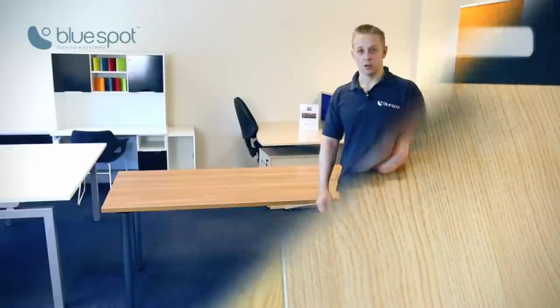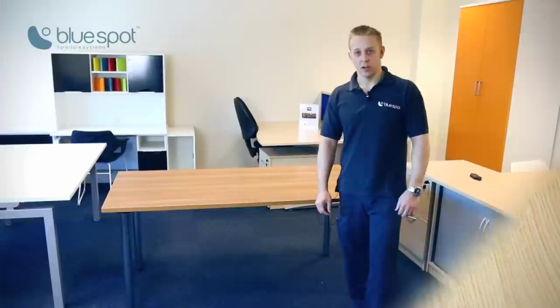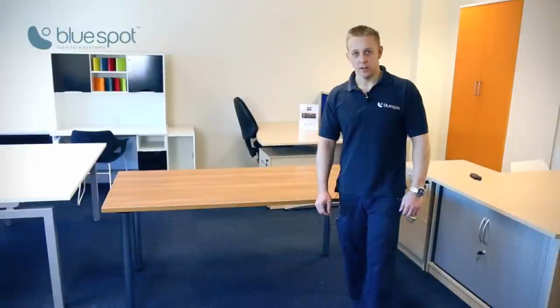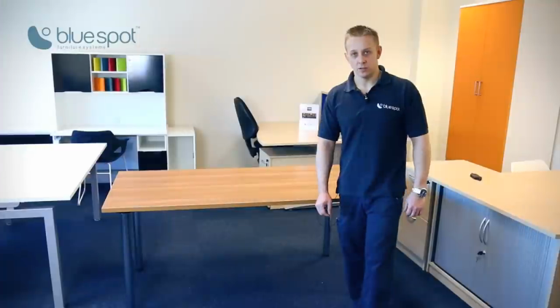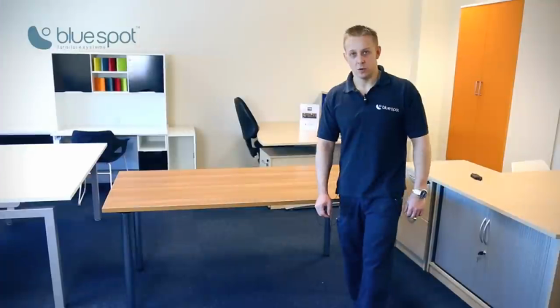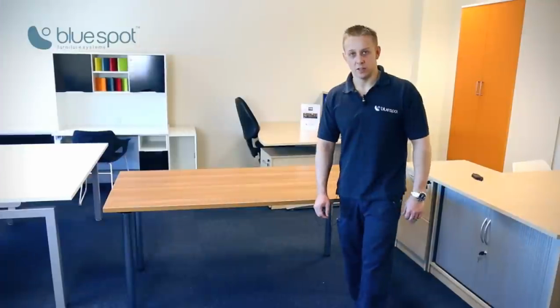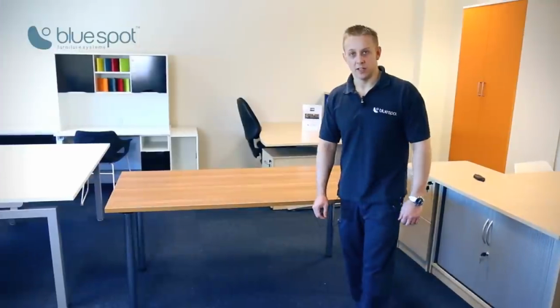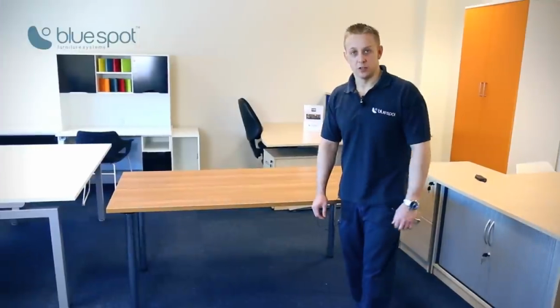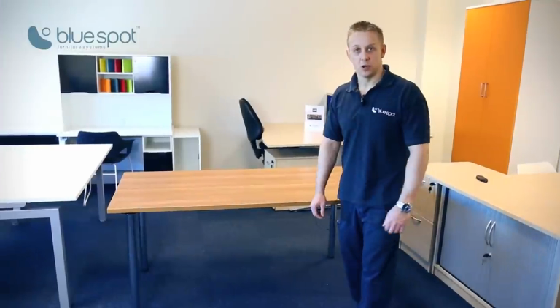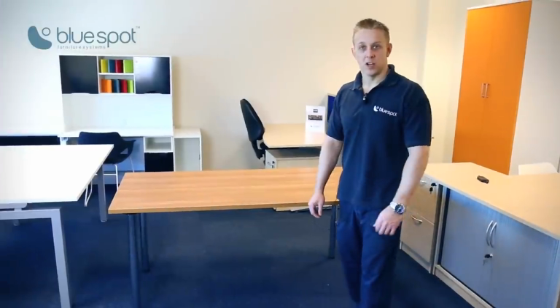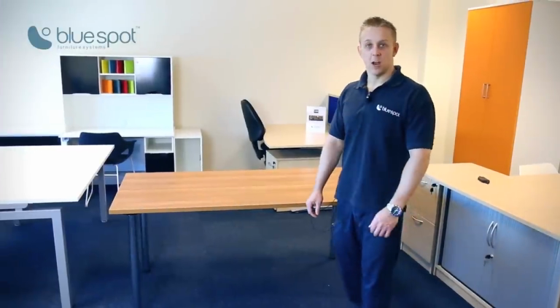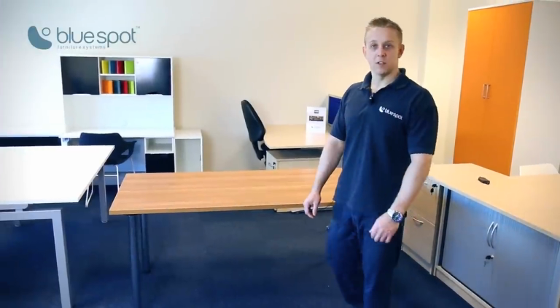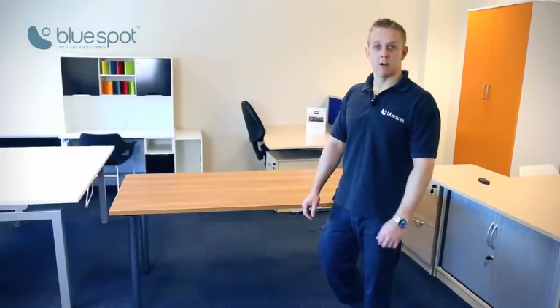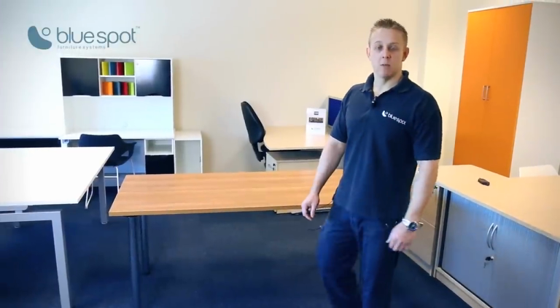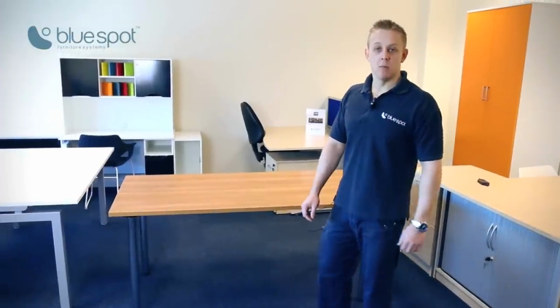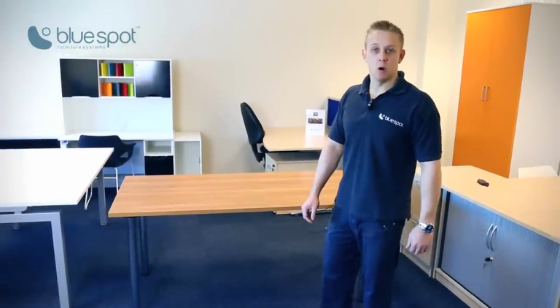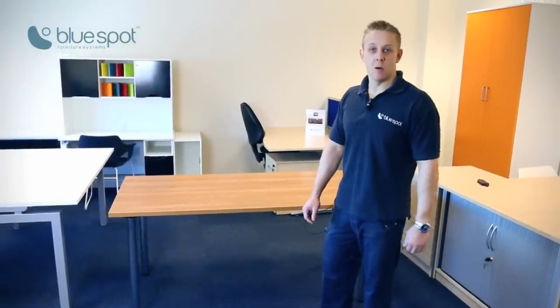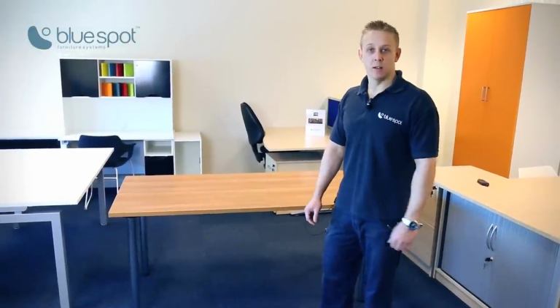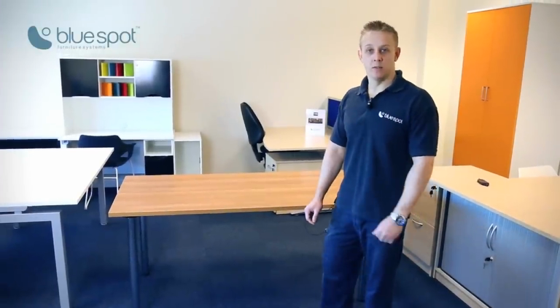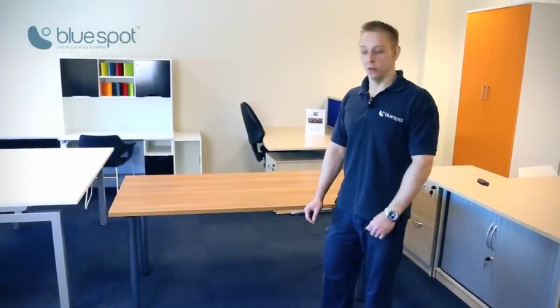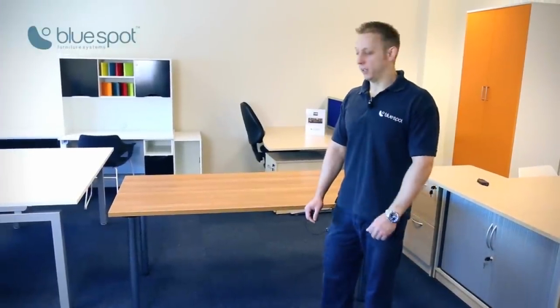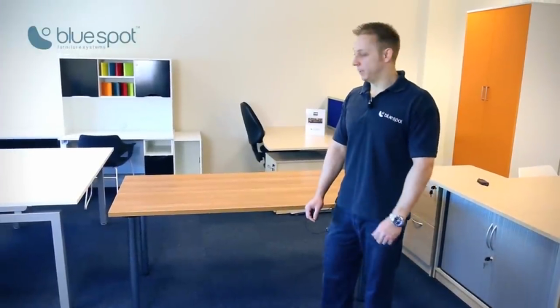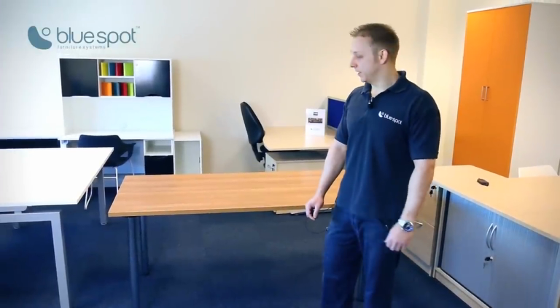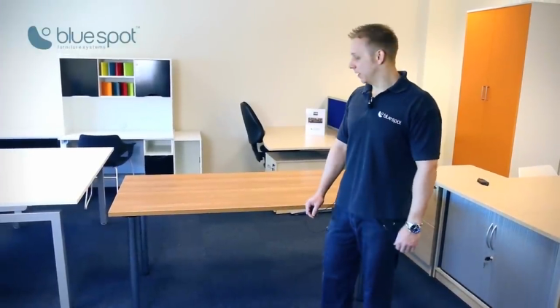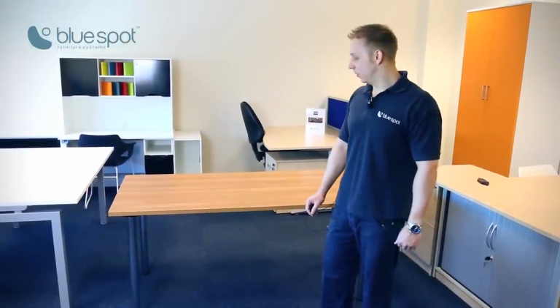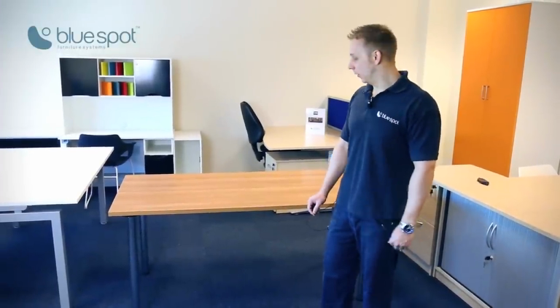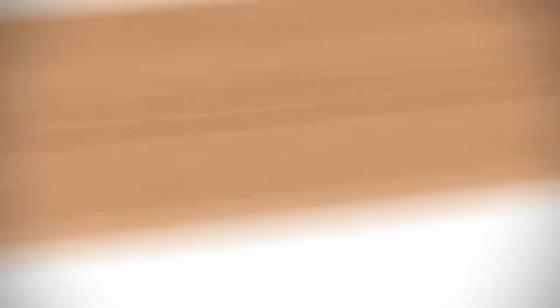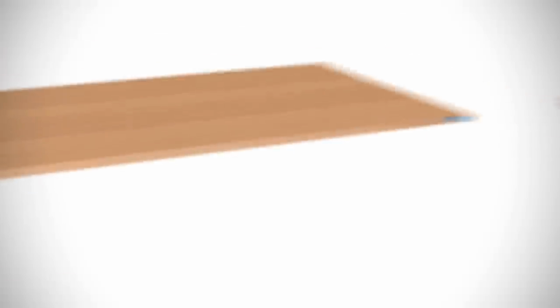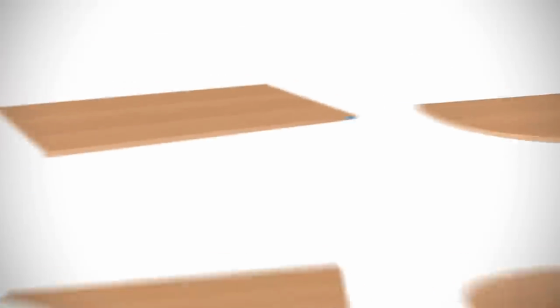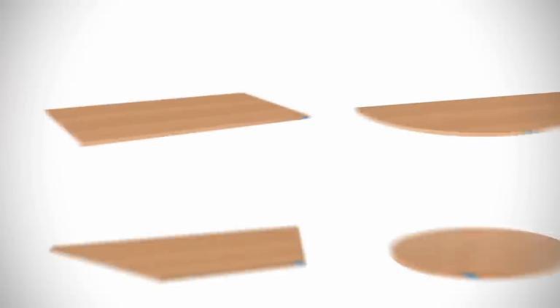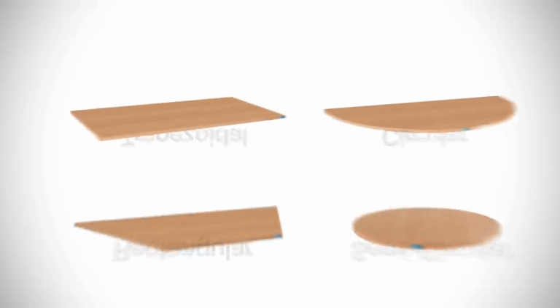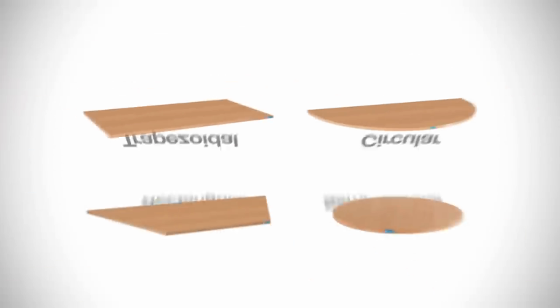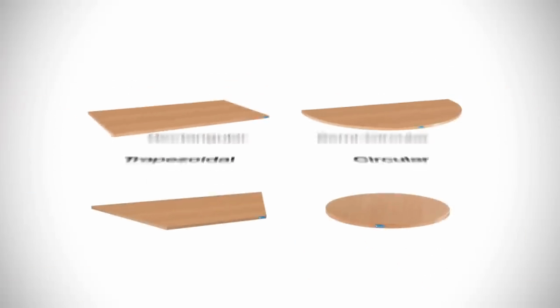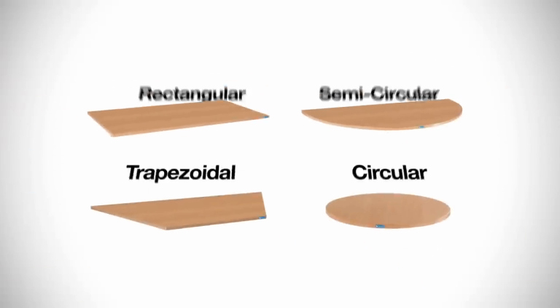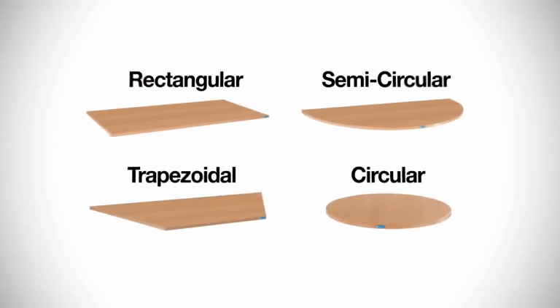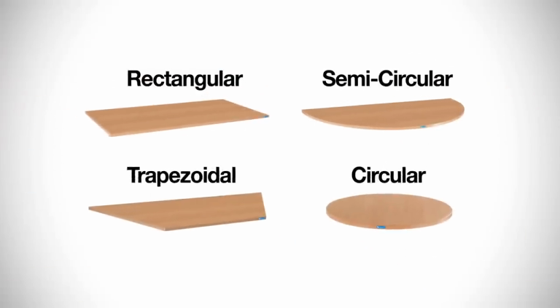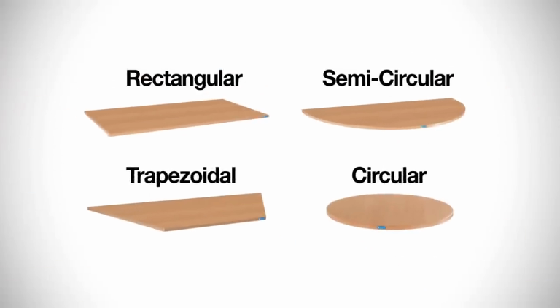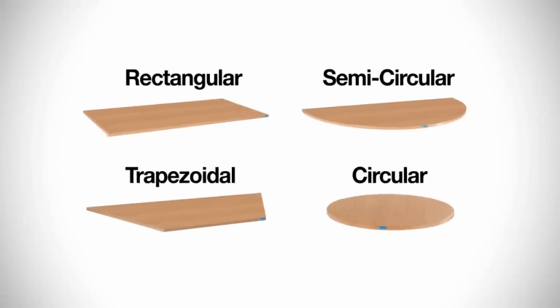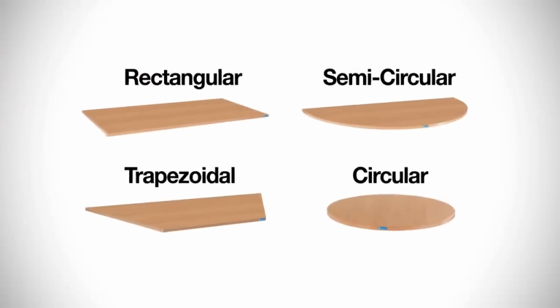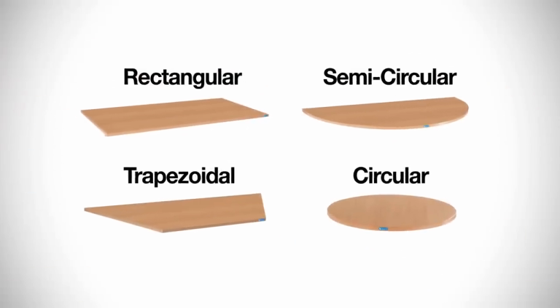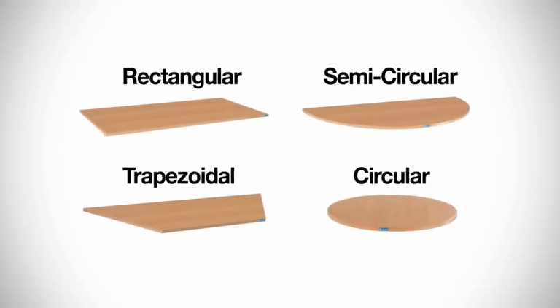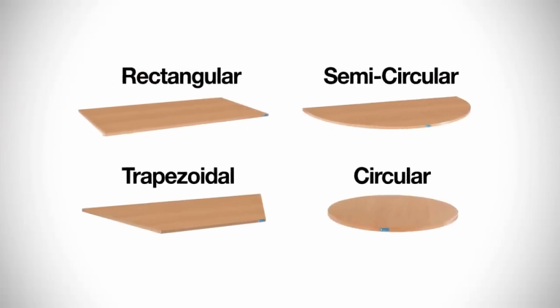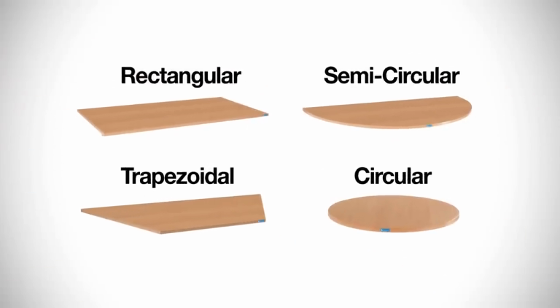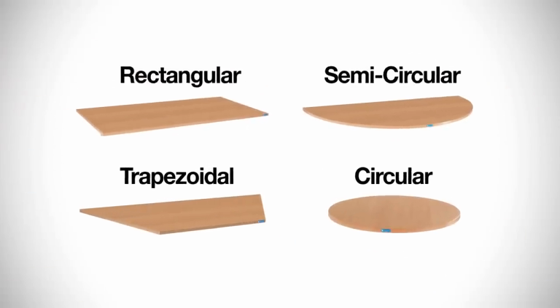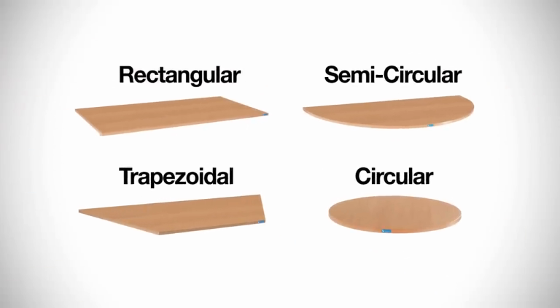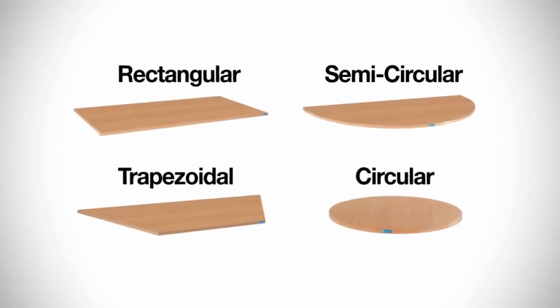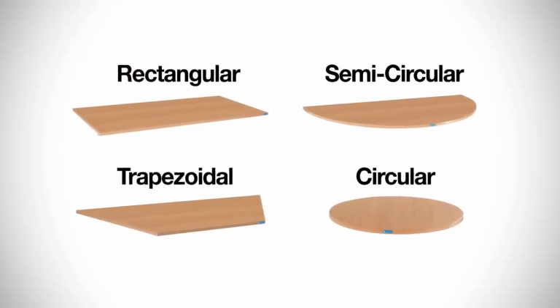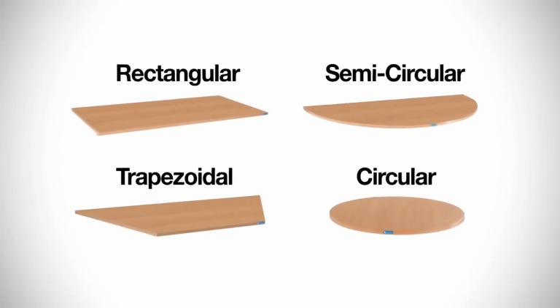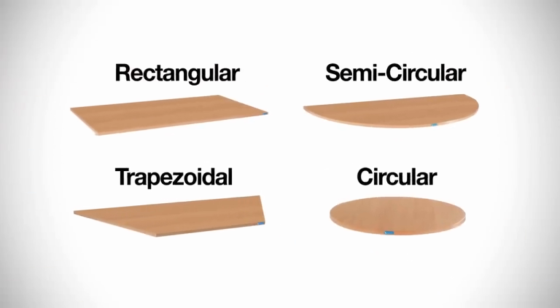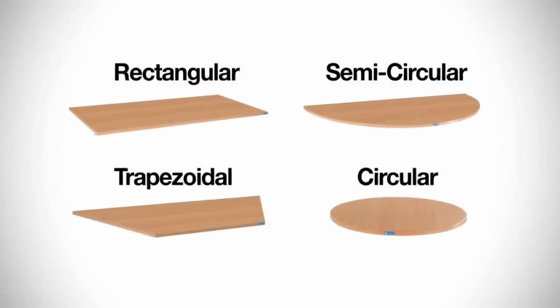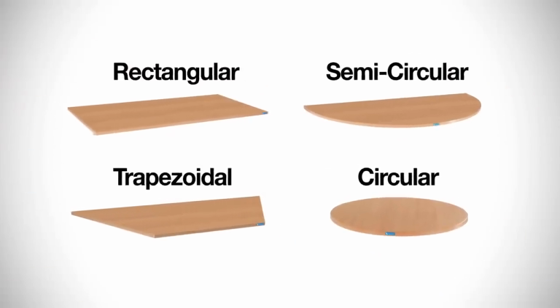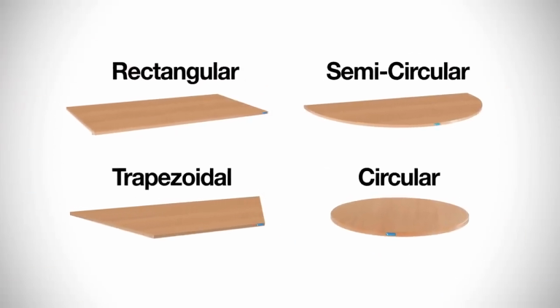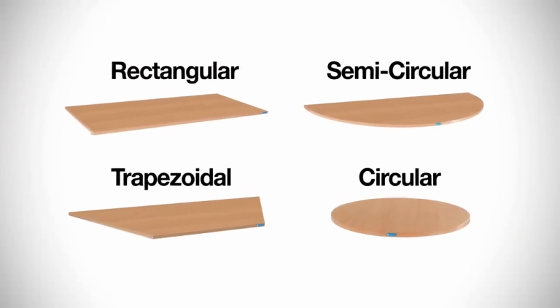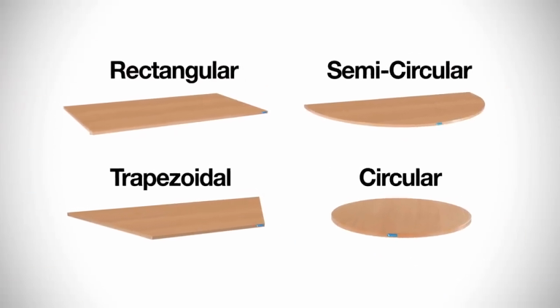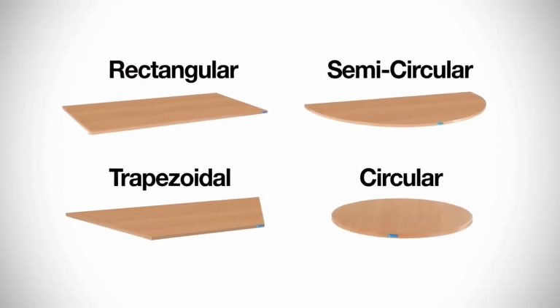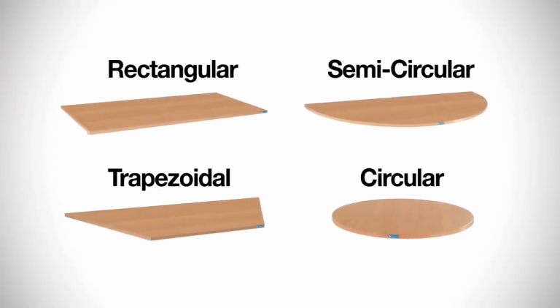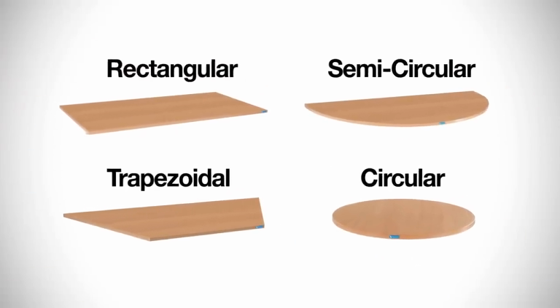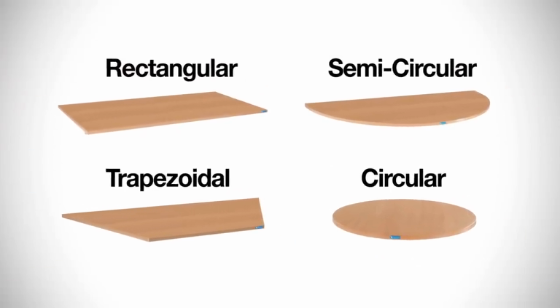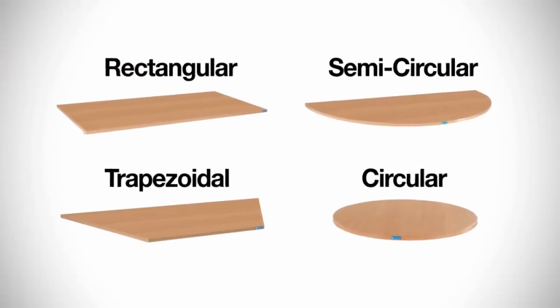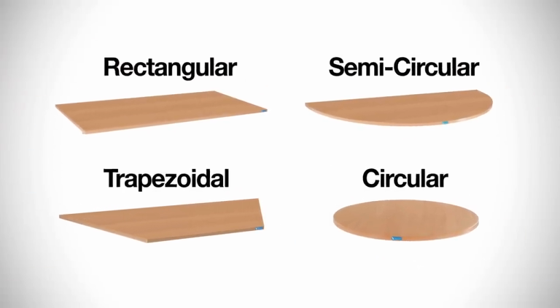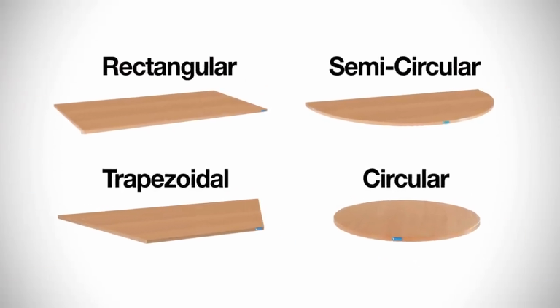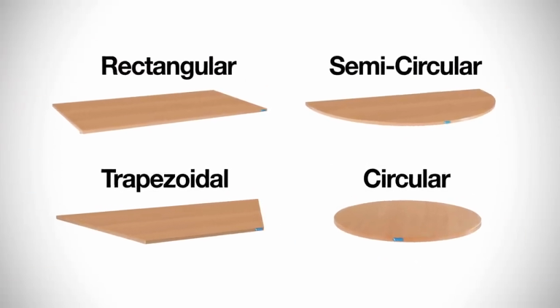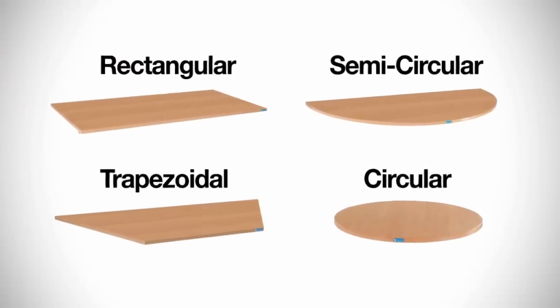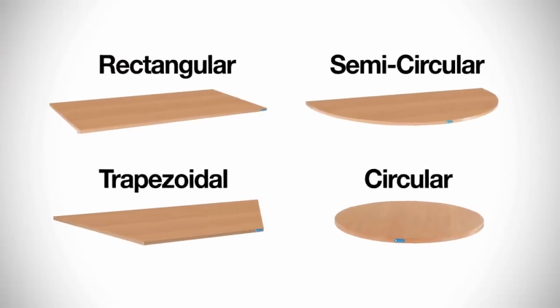Now I'd like to show you our mobile folding table. It comes in the same shapes: rectangular, semi-circle, trapezoidal, and circular.